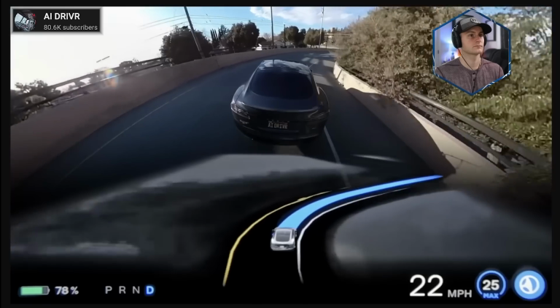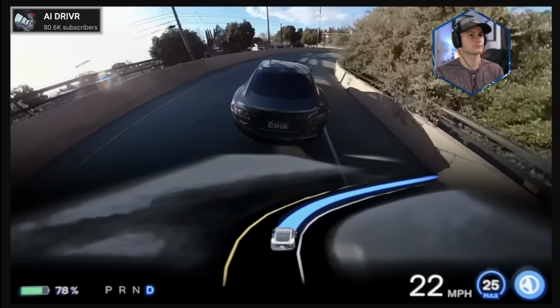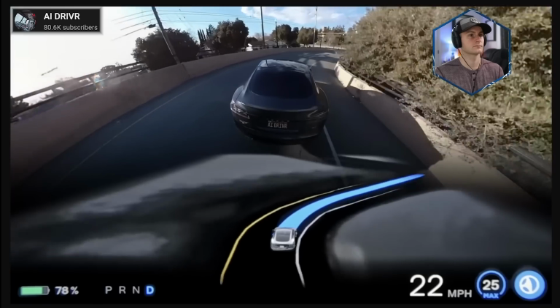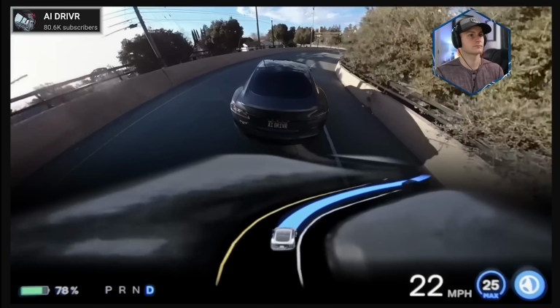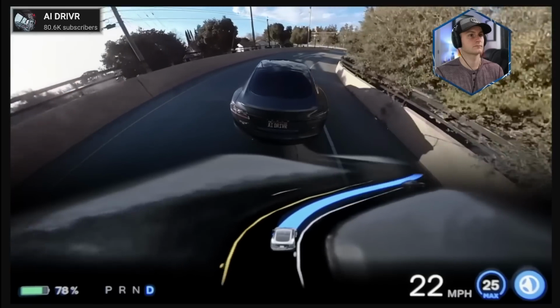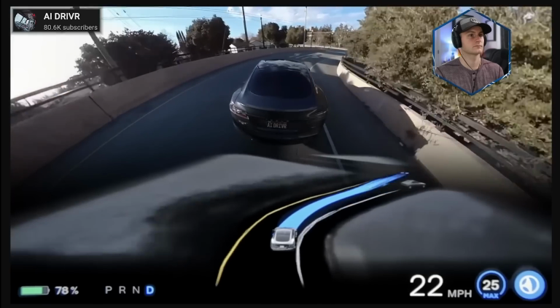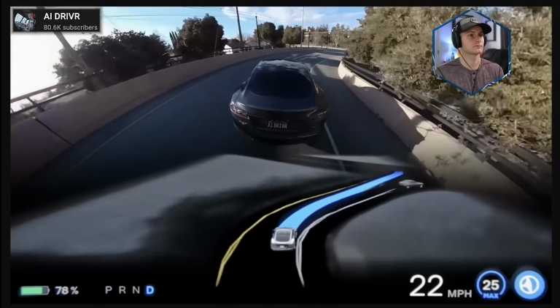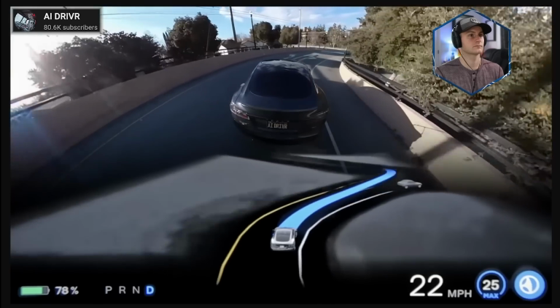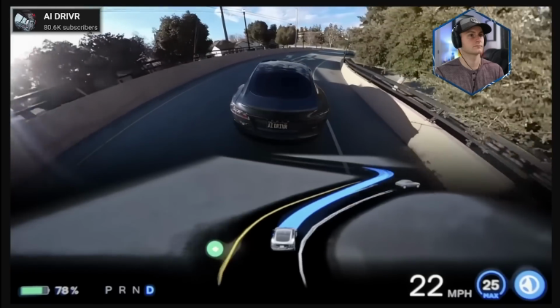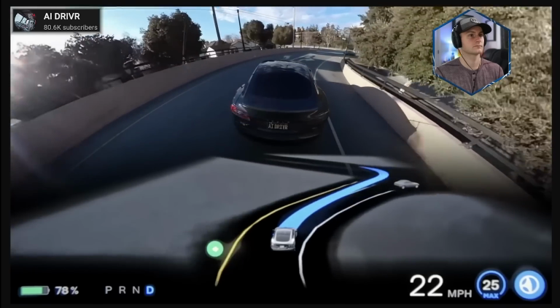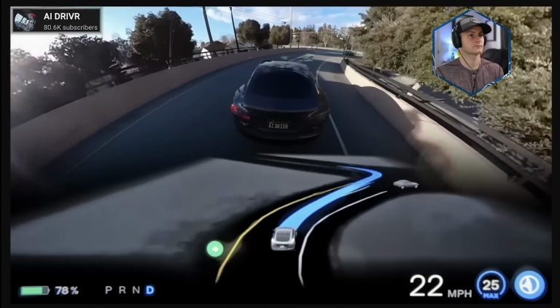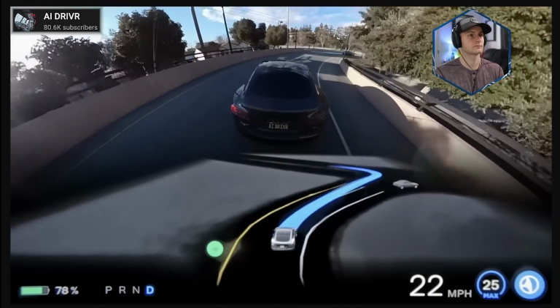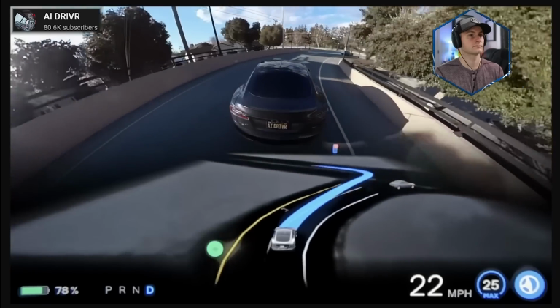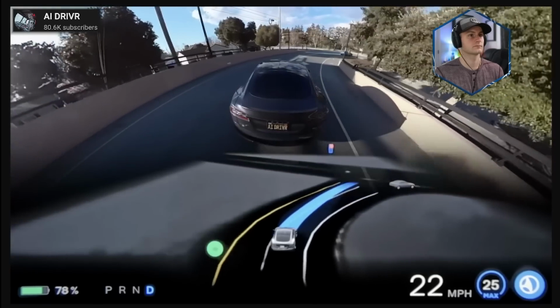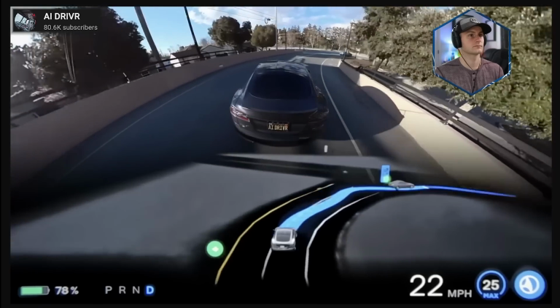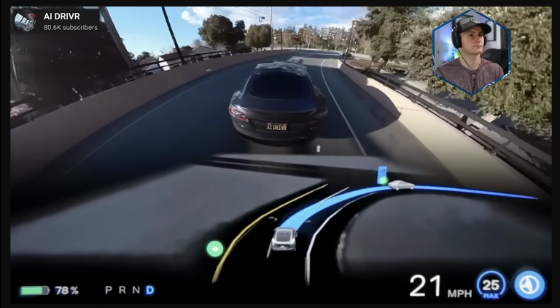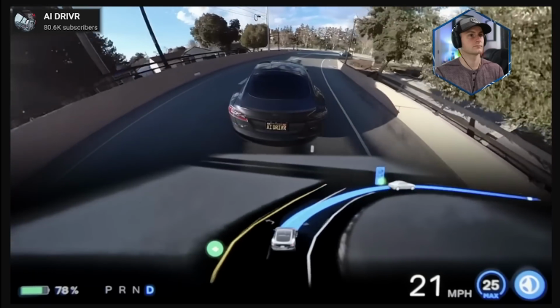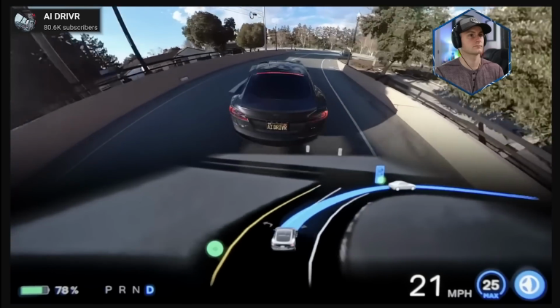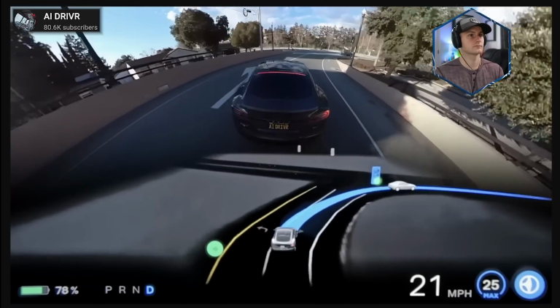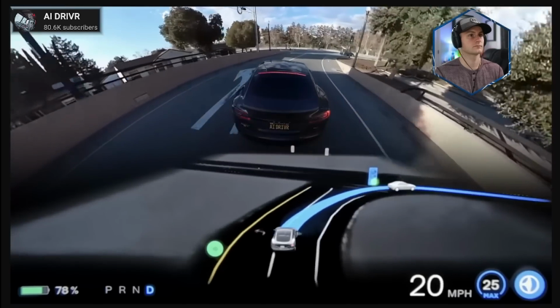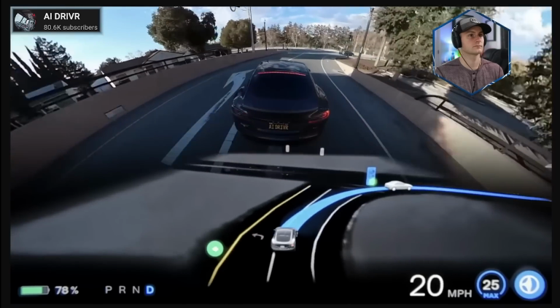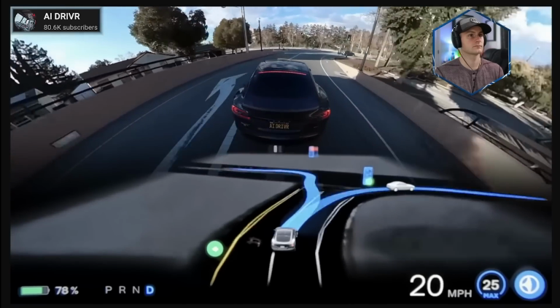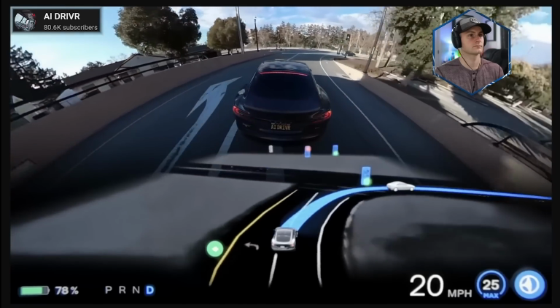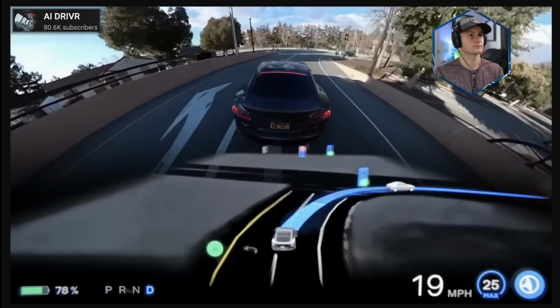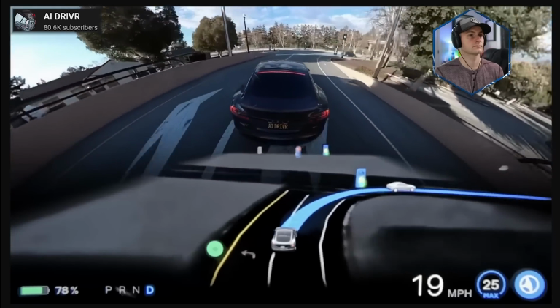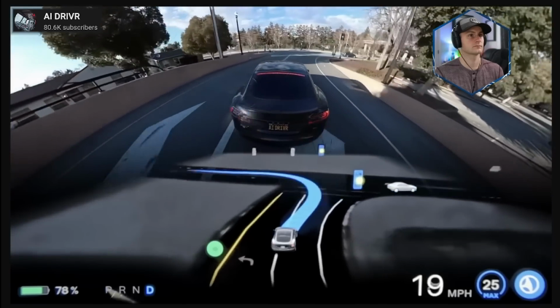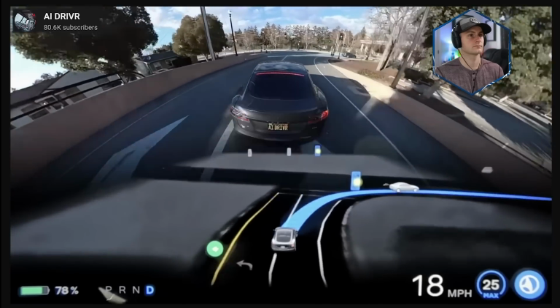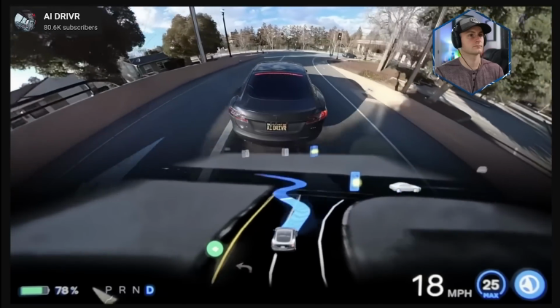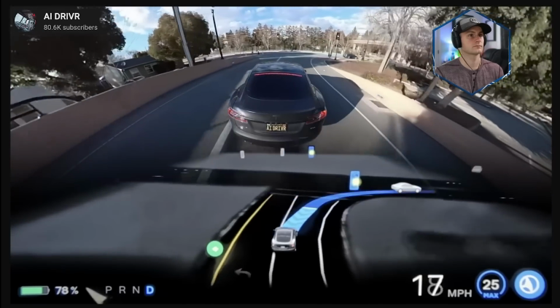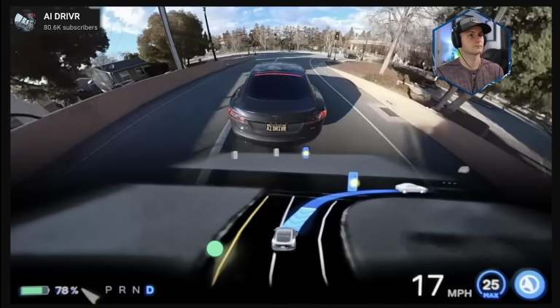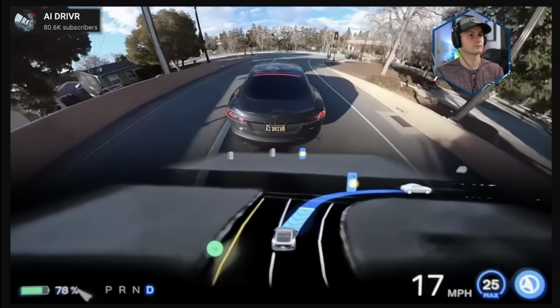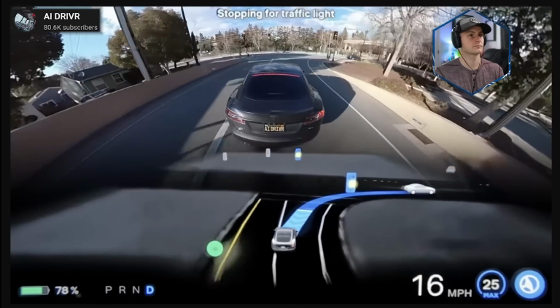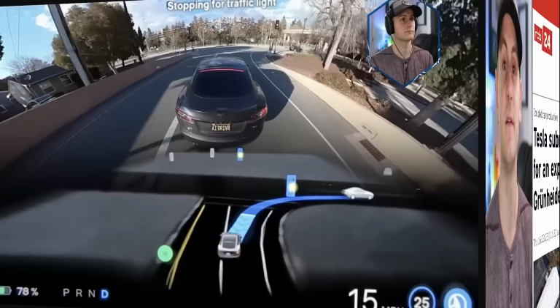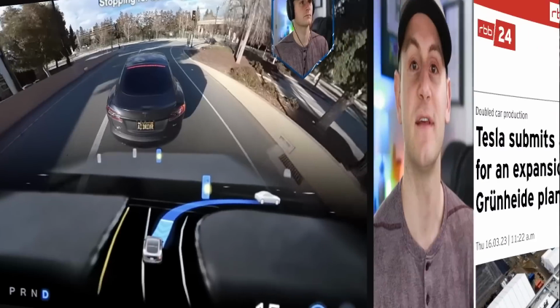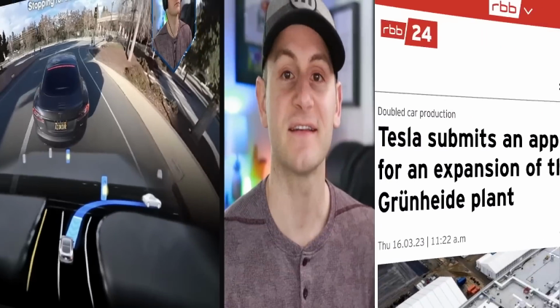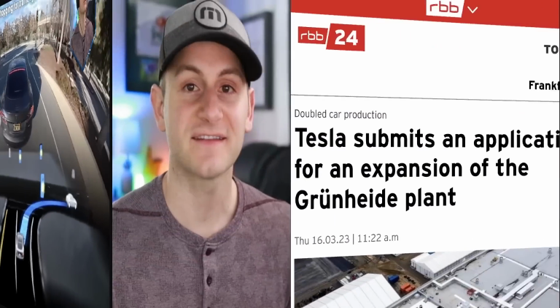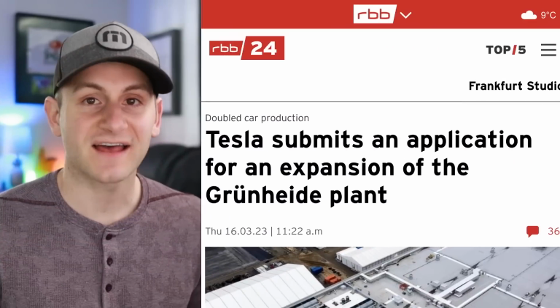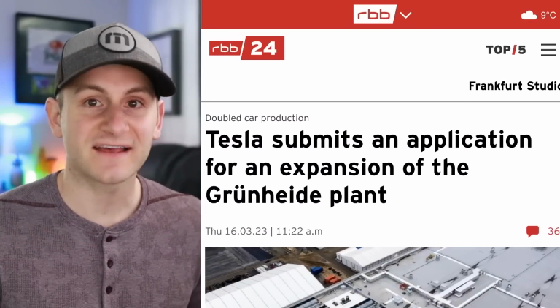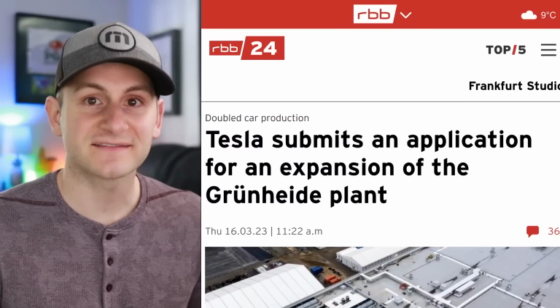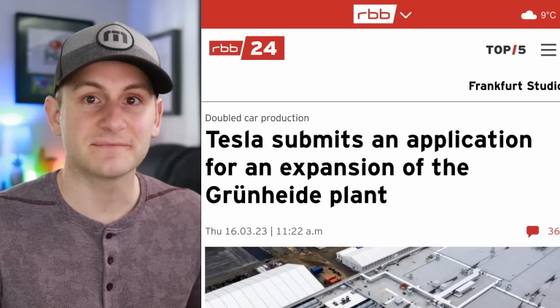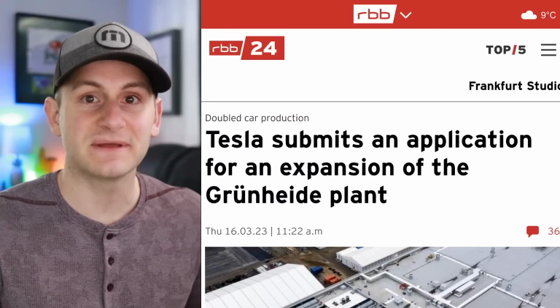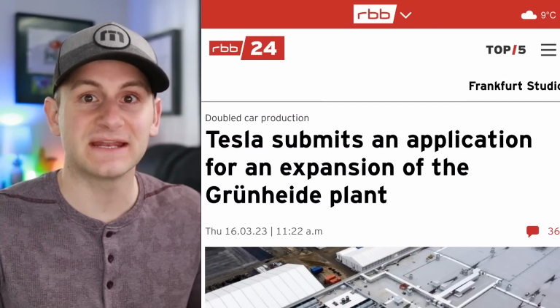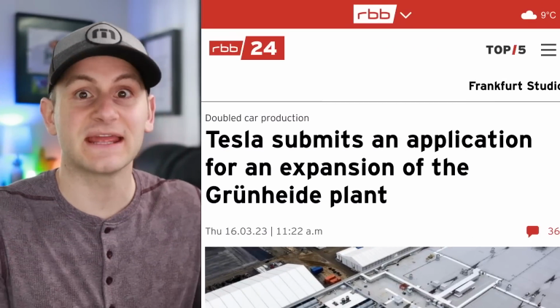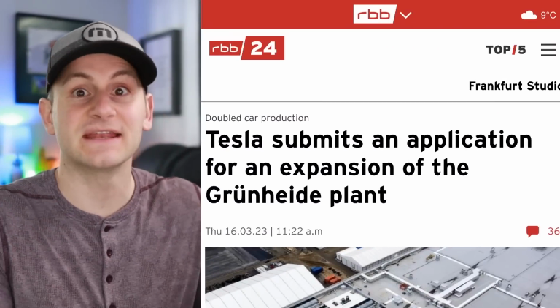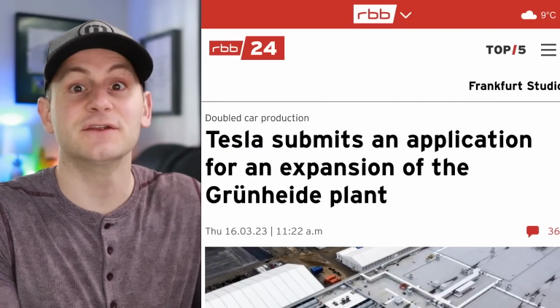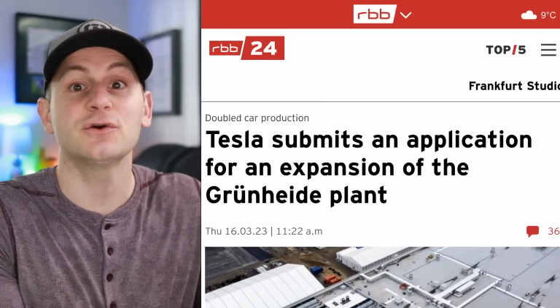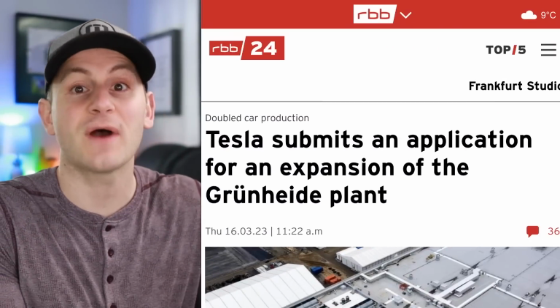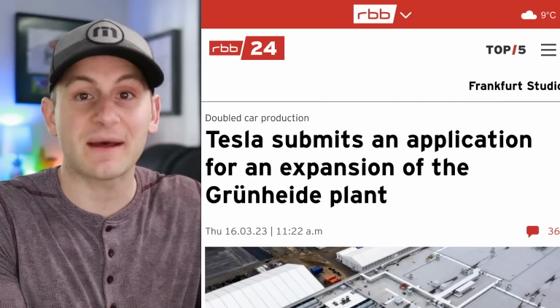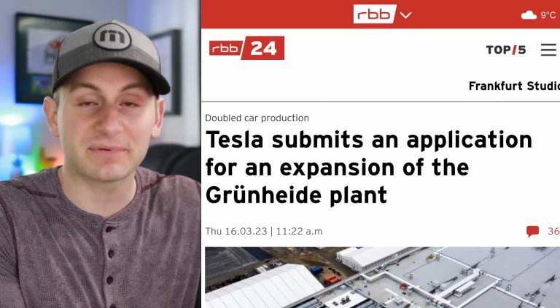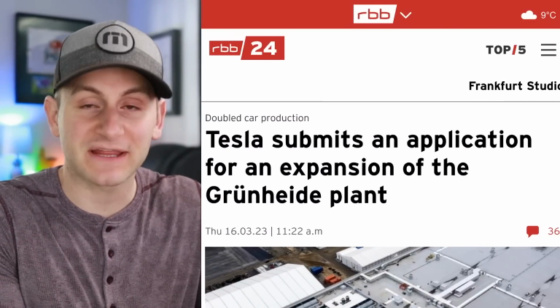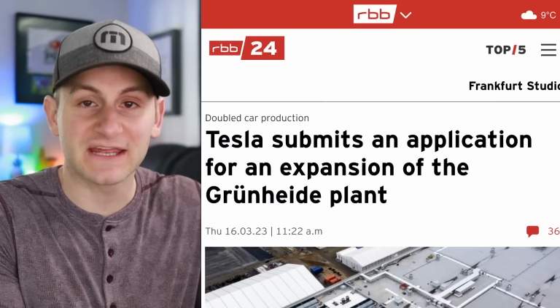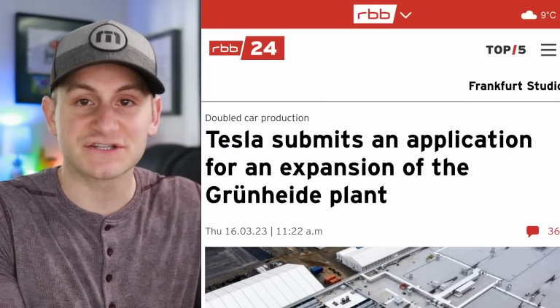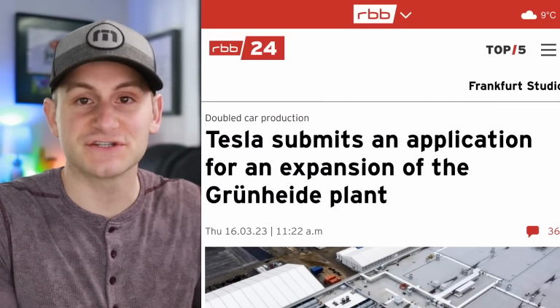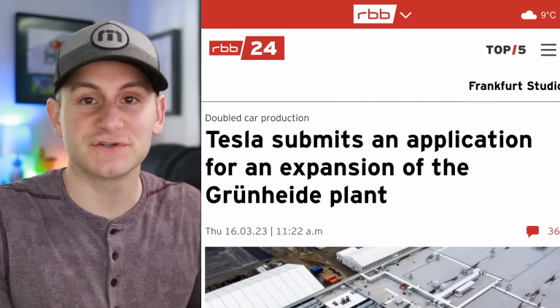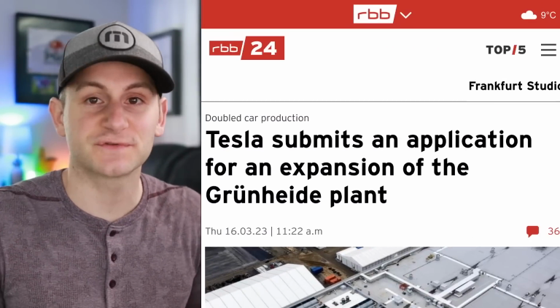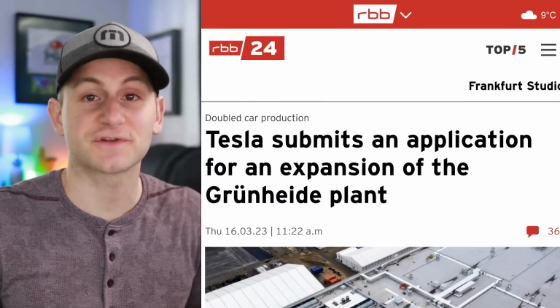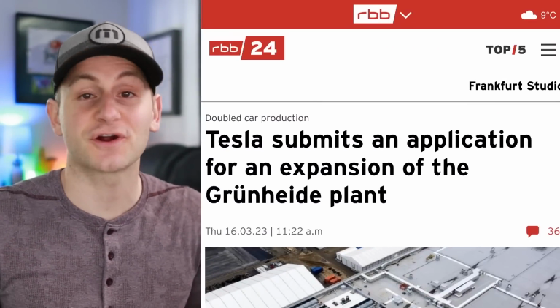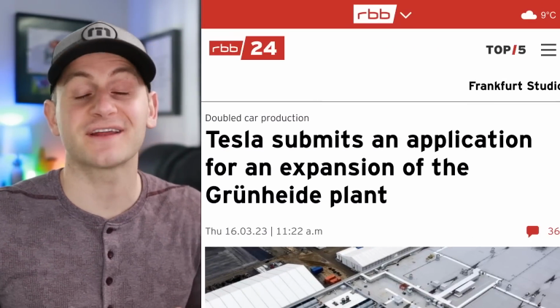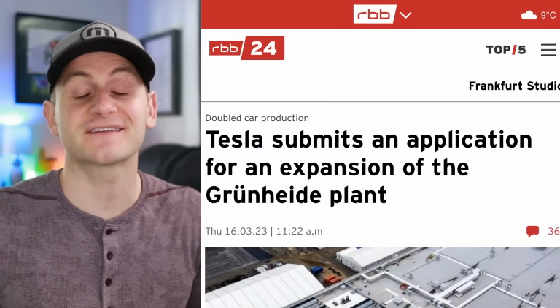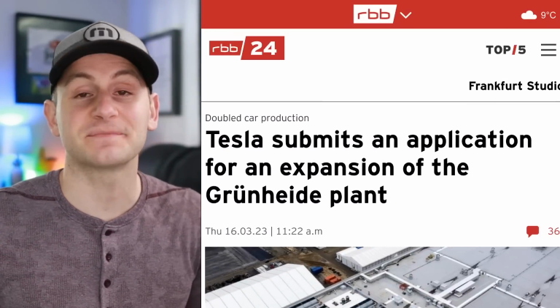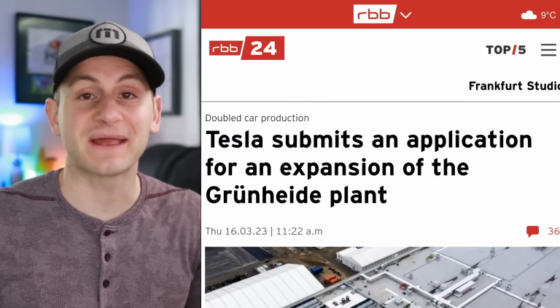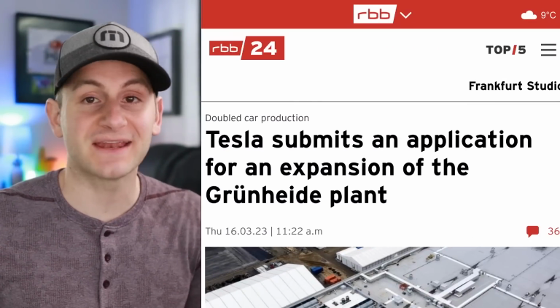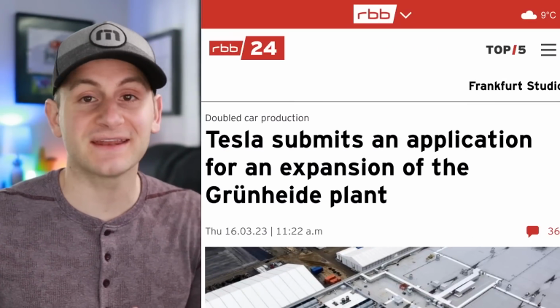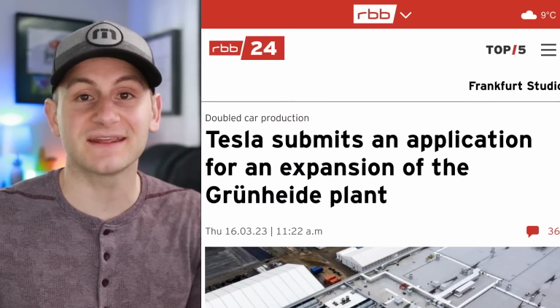With this being the first version that has a single stack to rule them all, it makes me really excited about what the future holds.